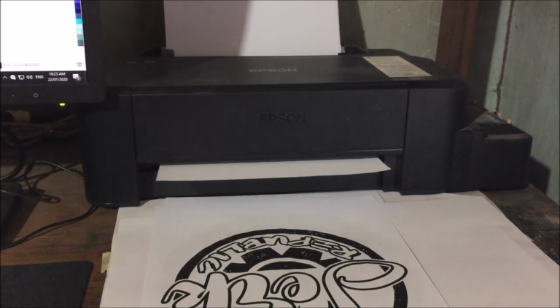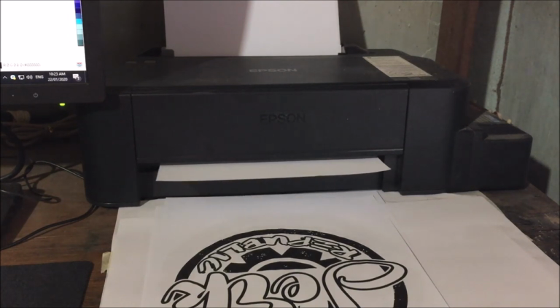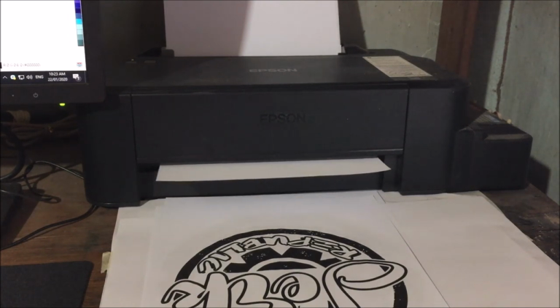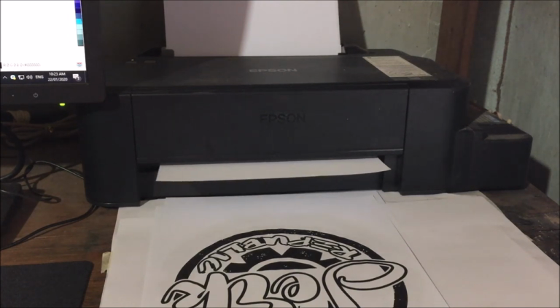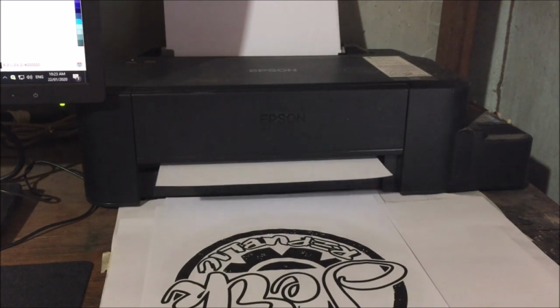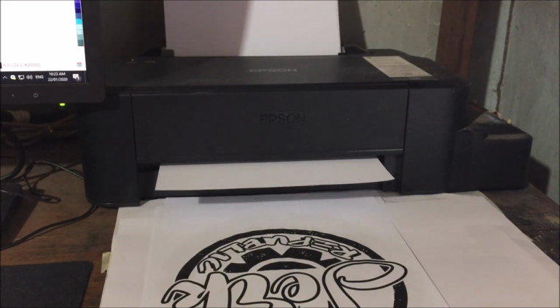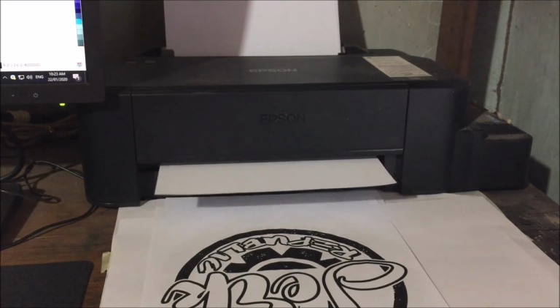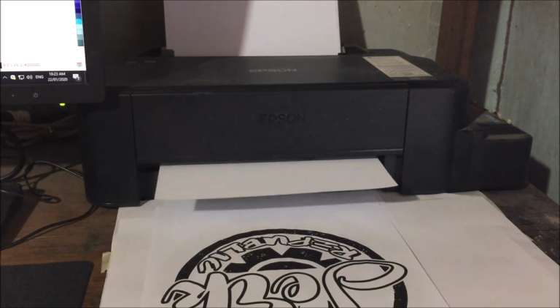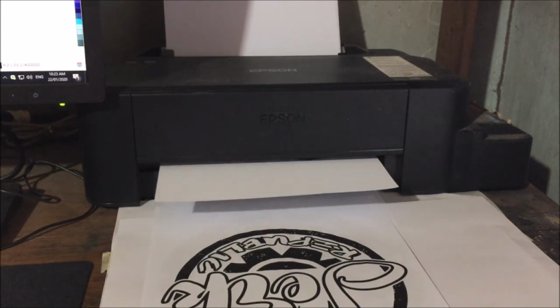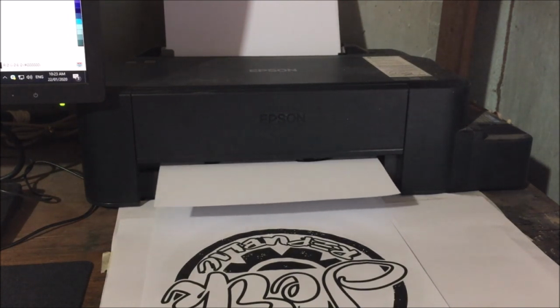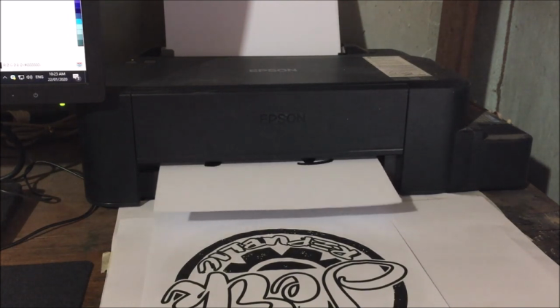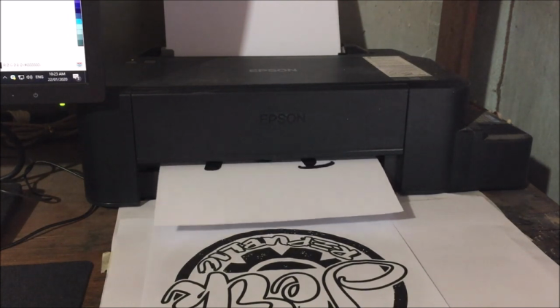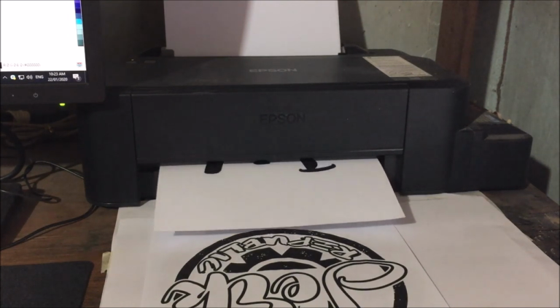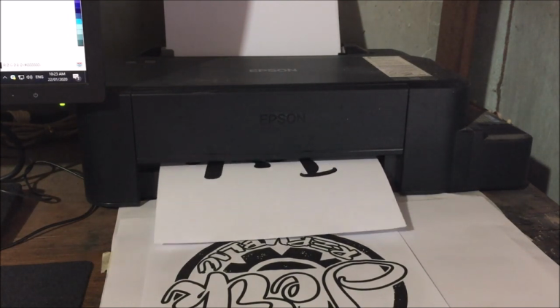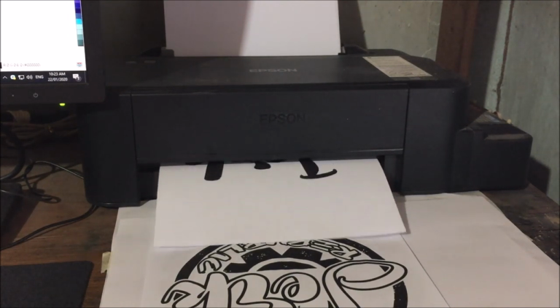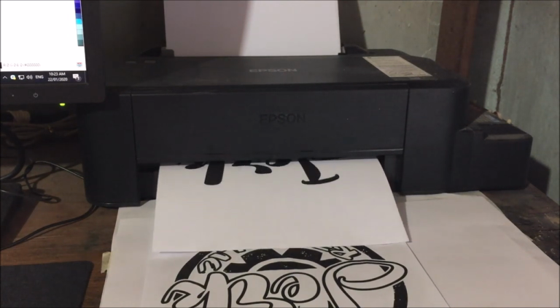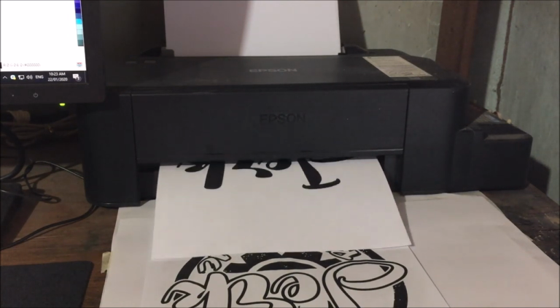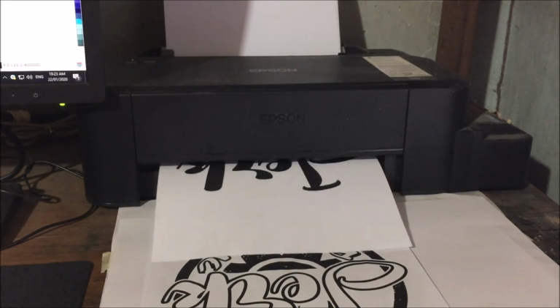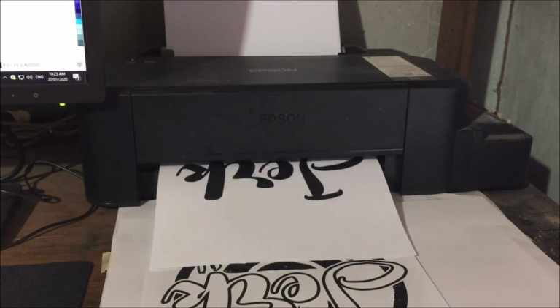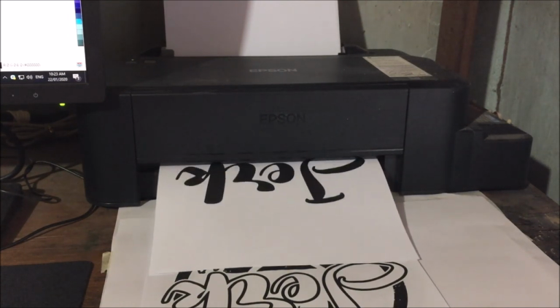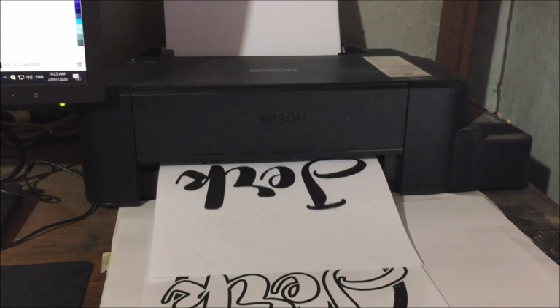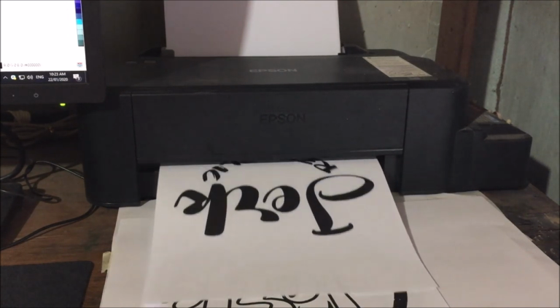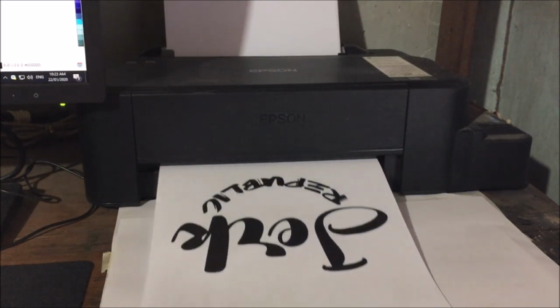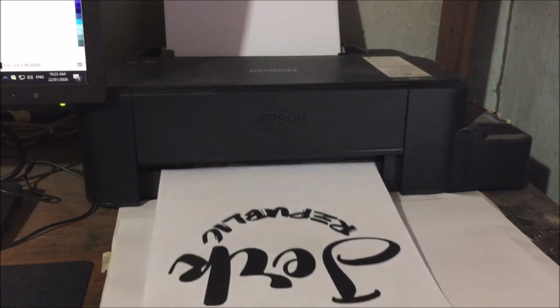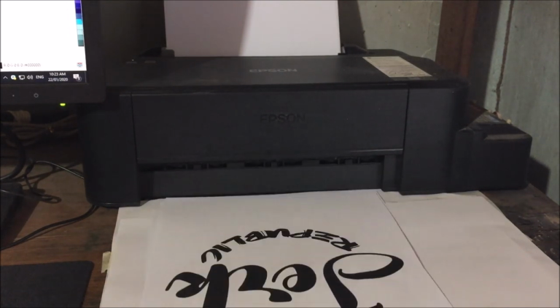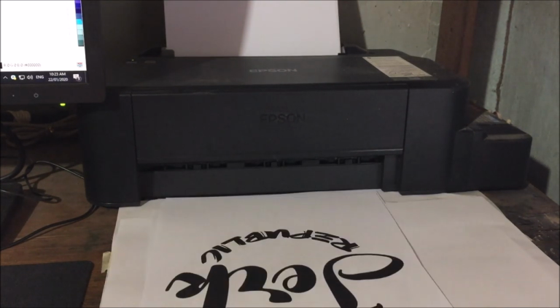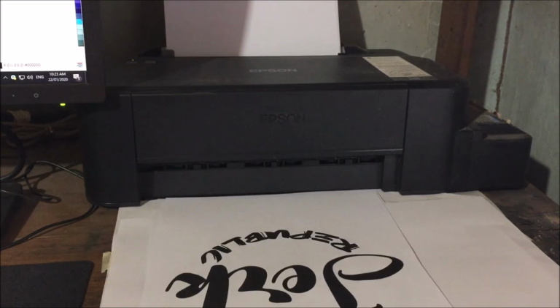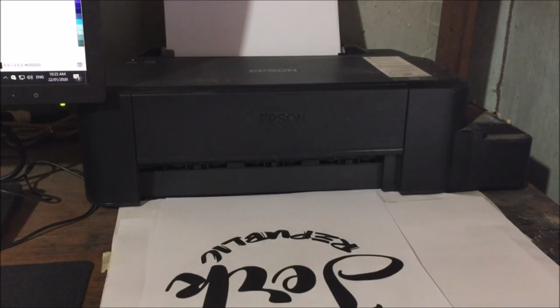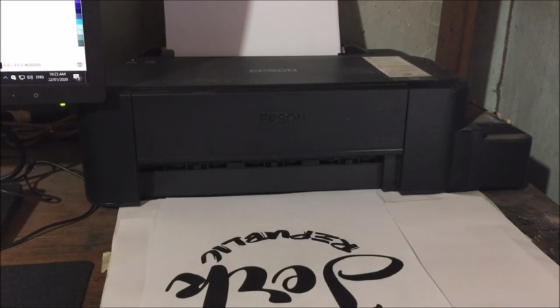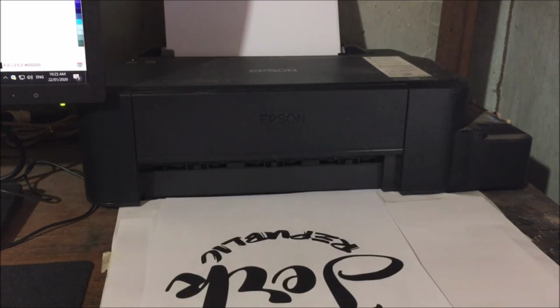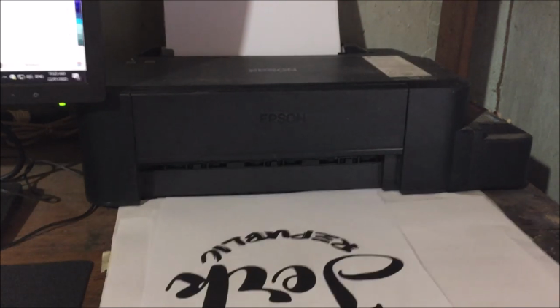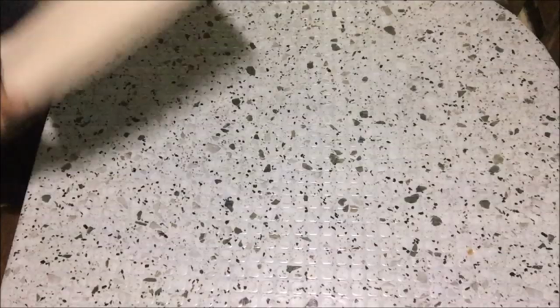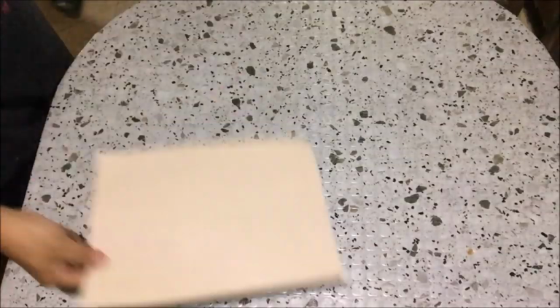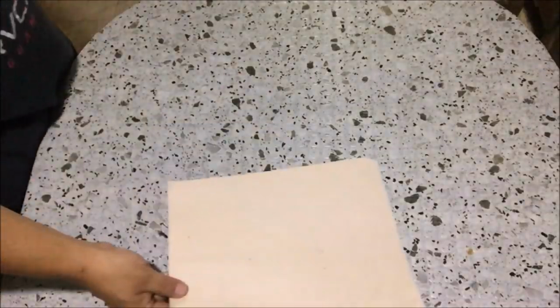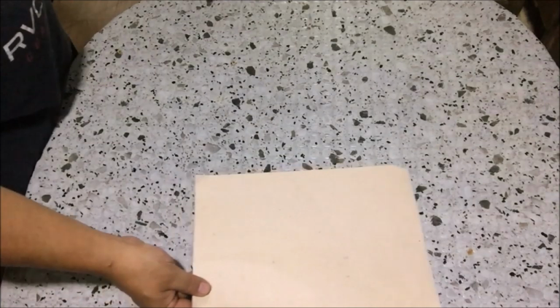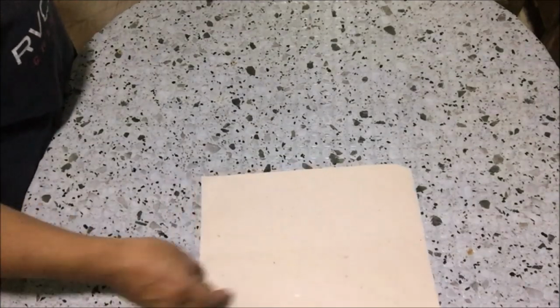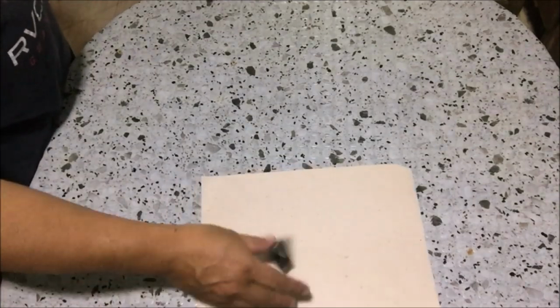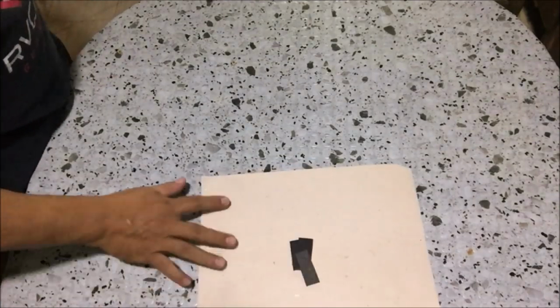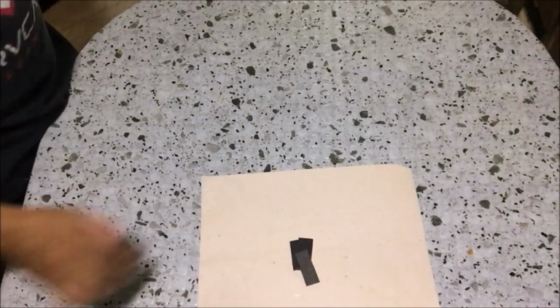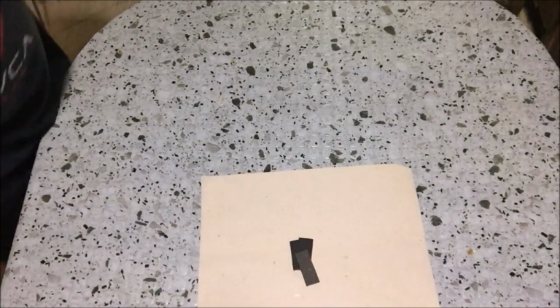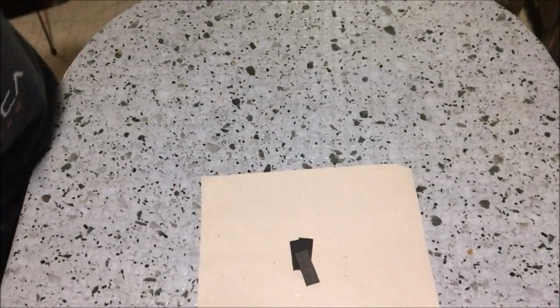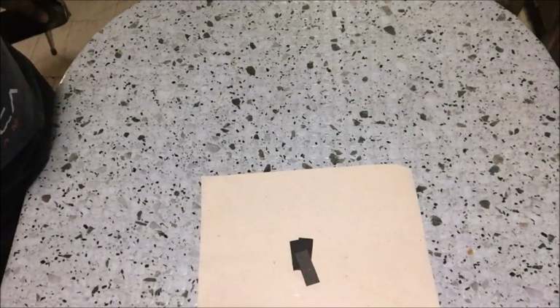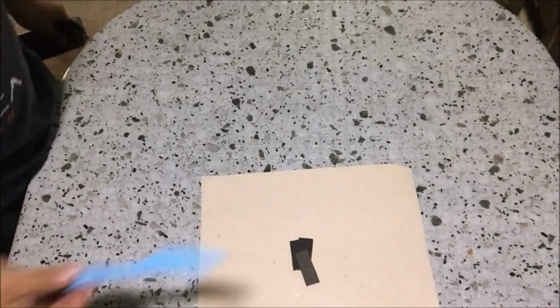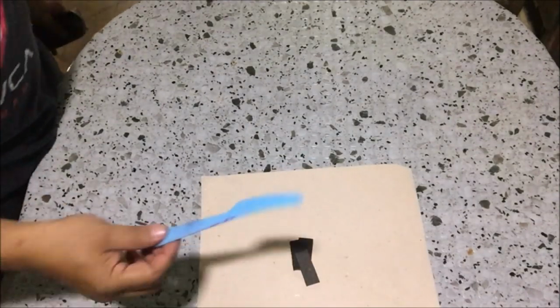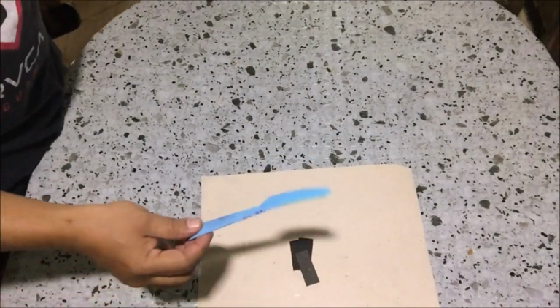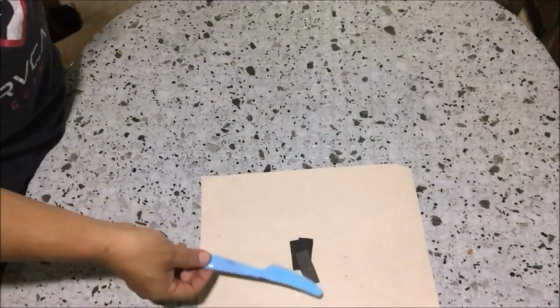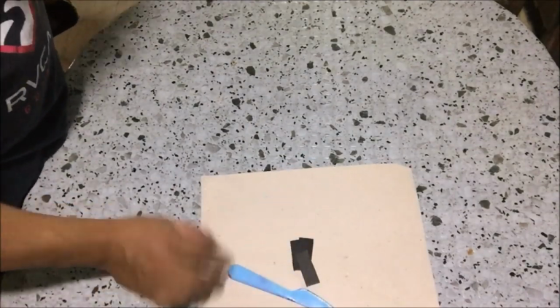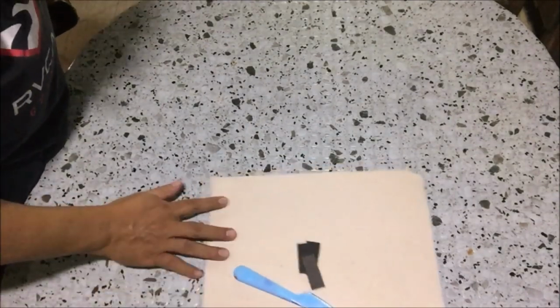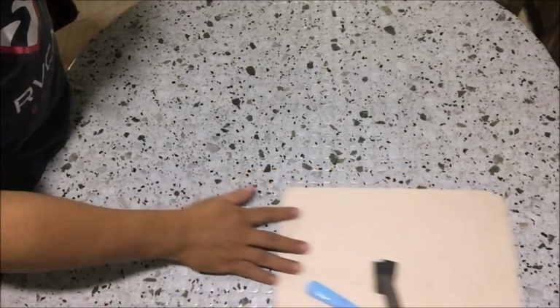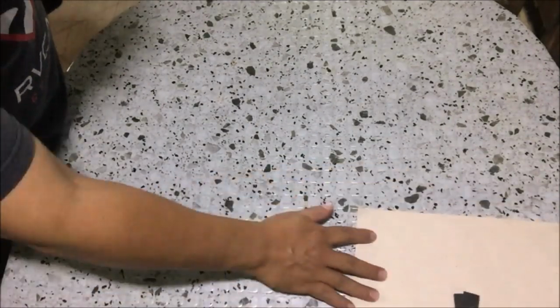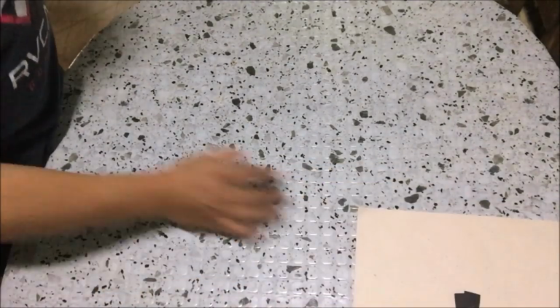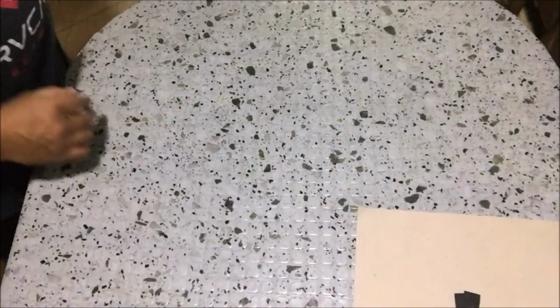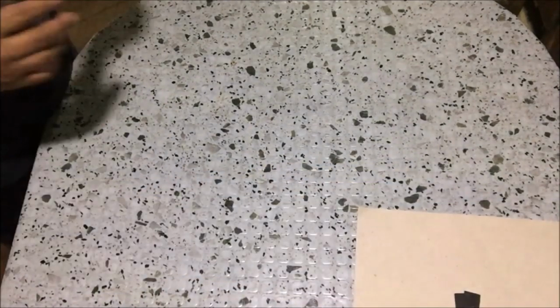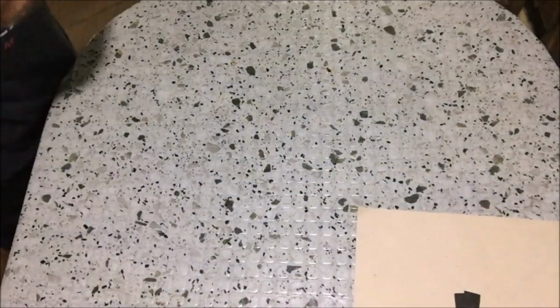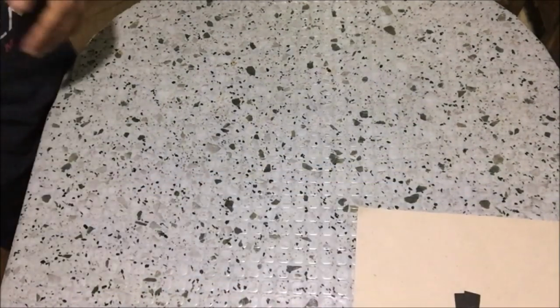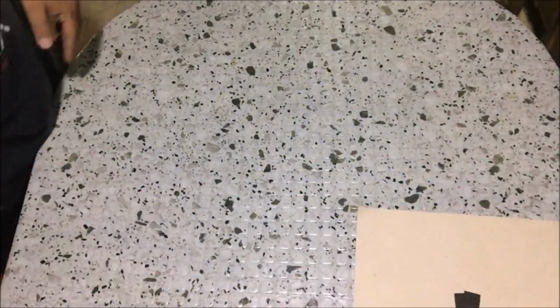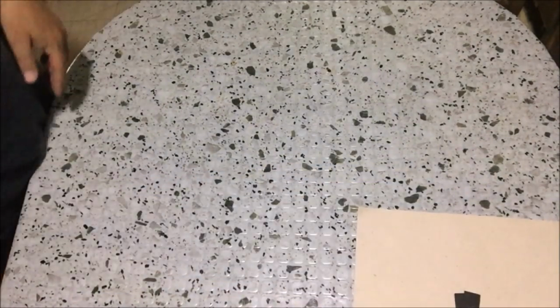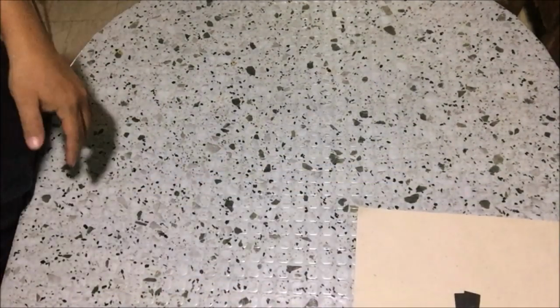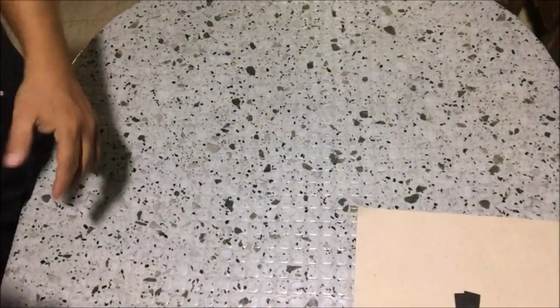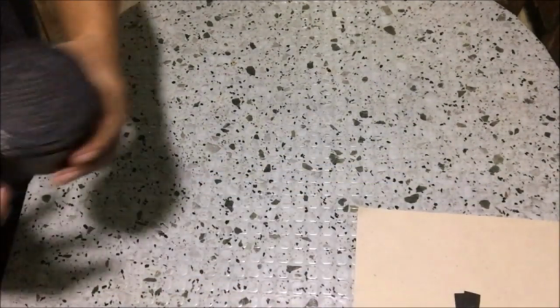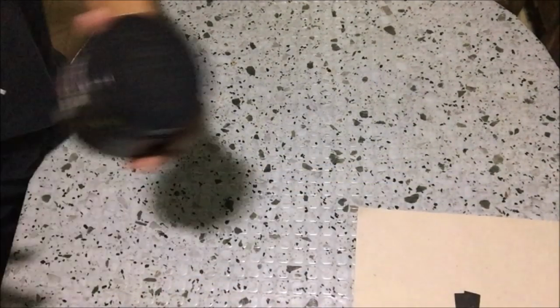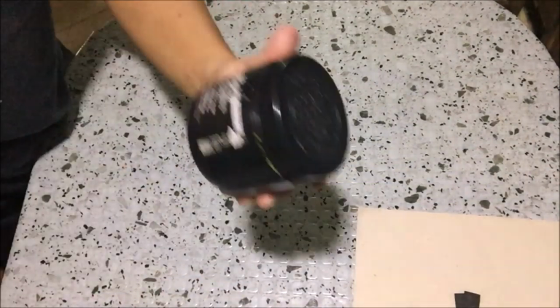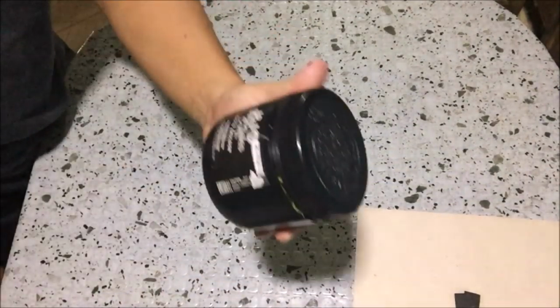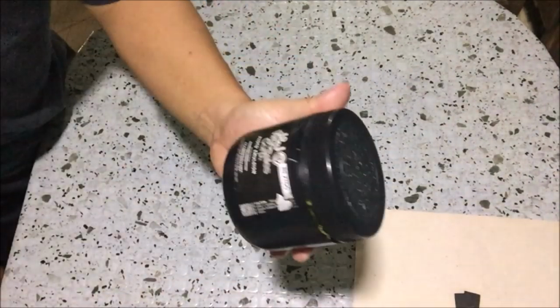The positive or the design should be black in color so that the light will not penetrate the design during exposure. After printing the positives, we will prepare the photo emulsion that we will use.